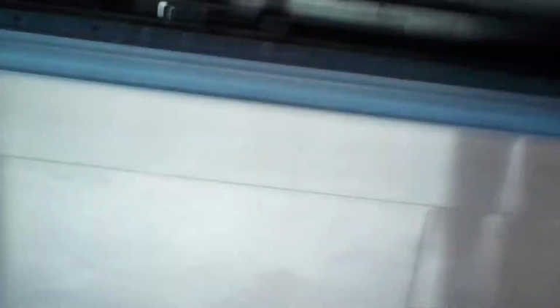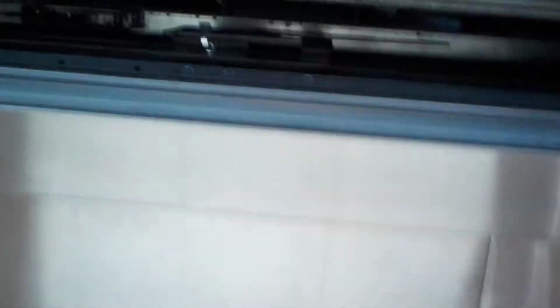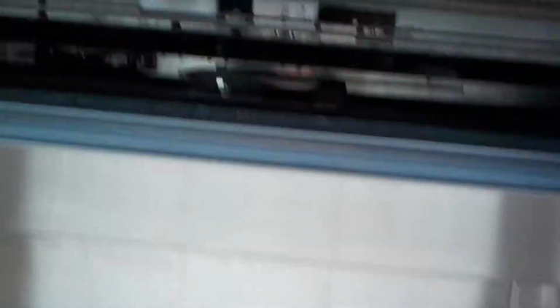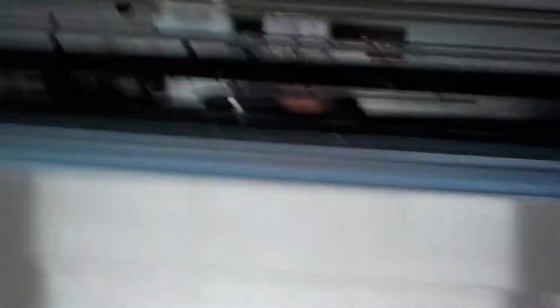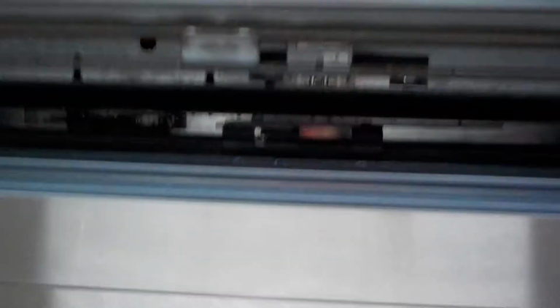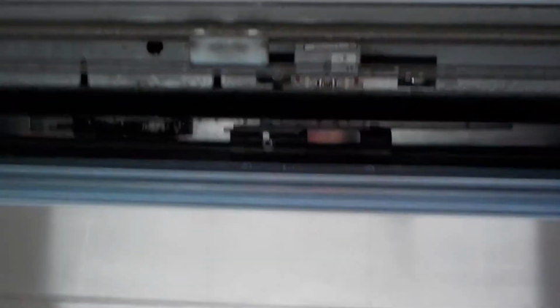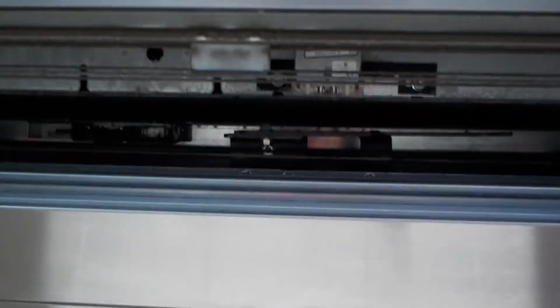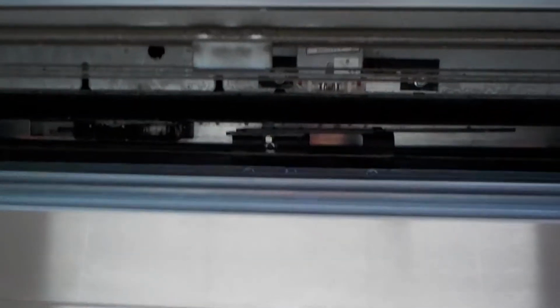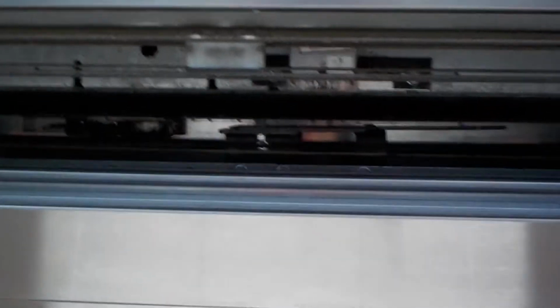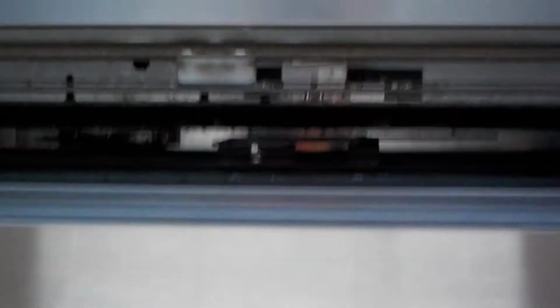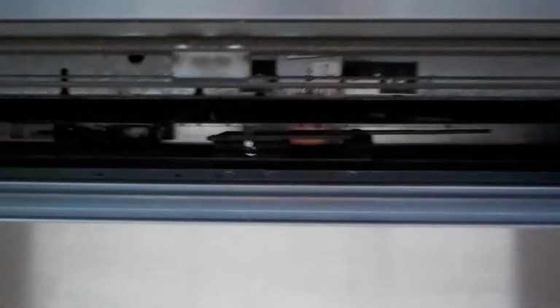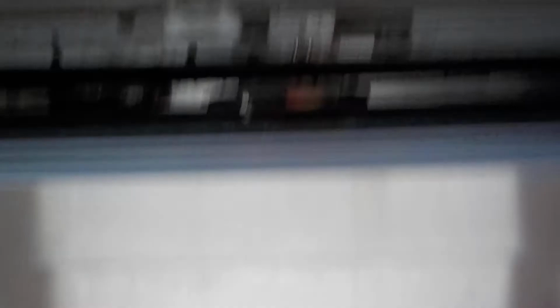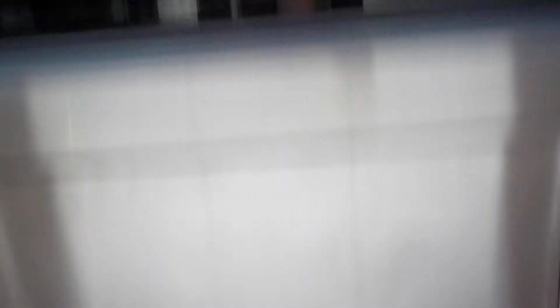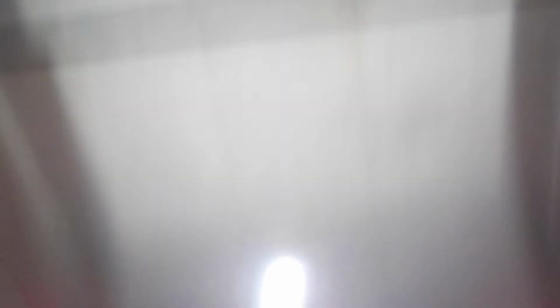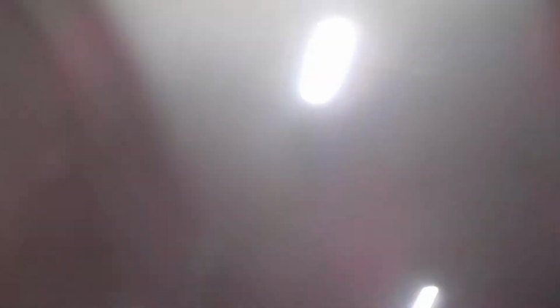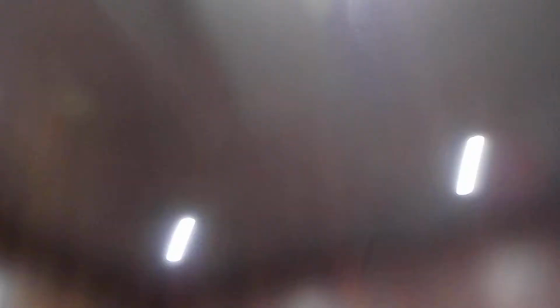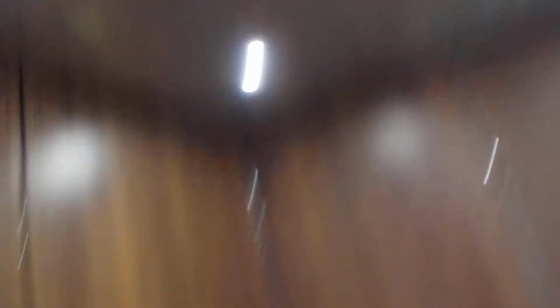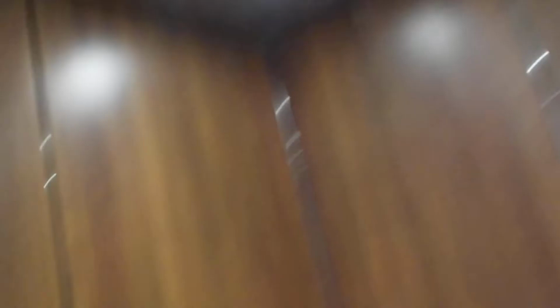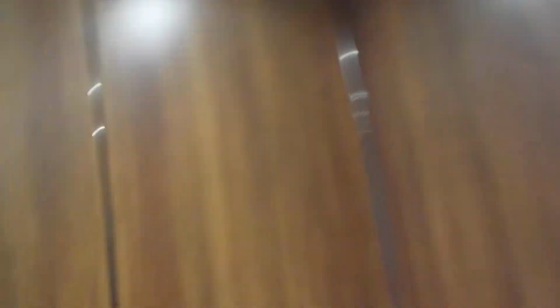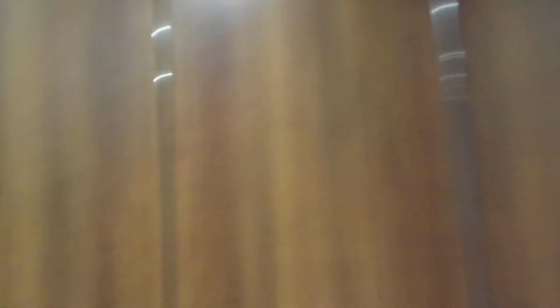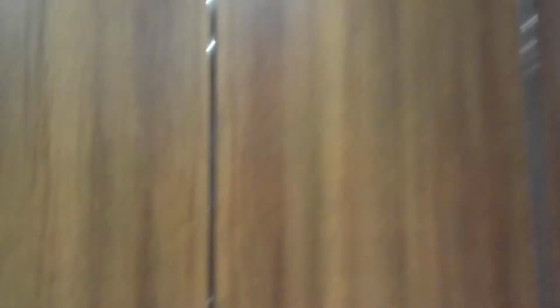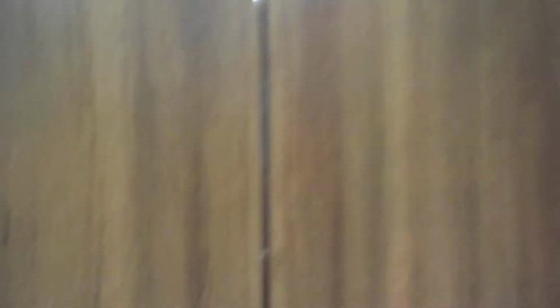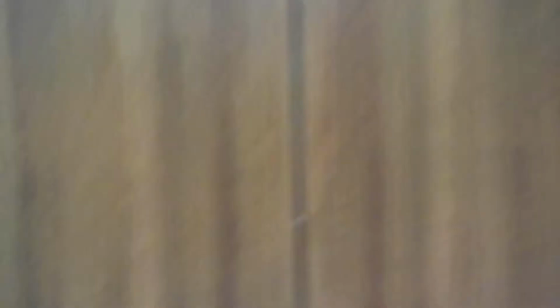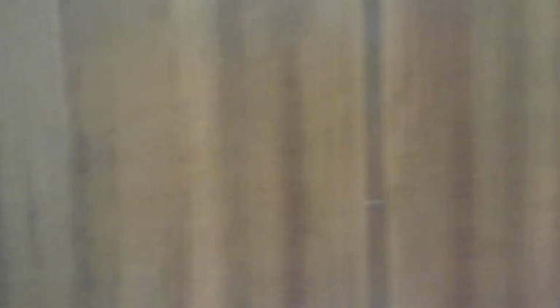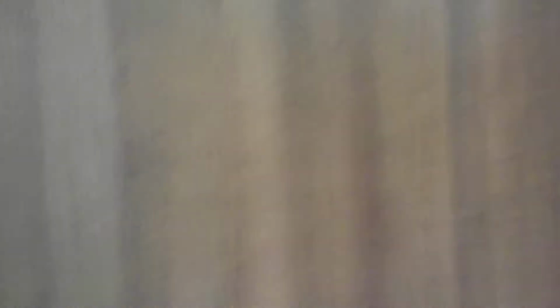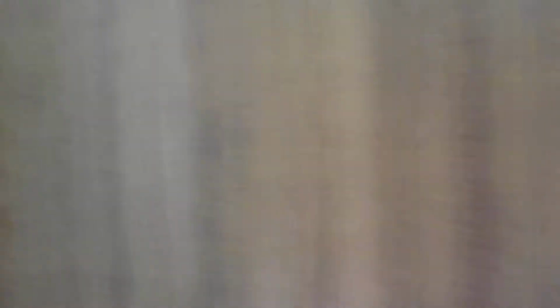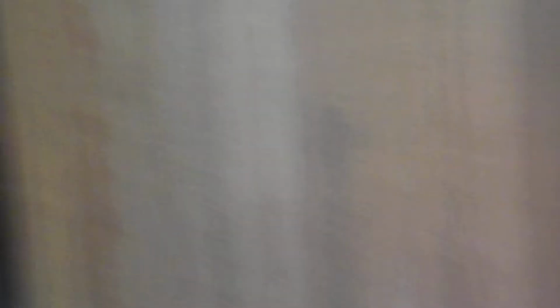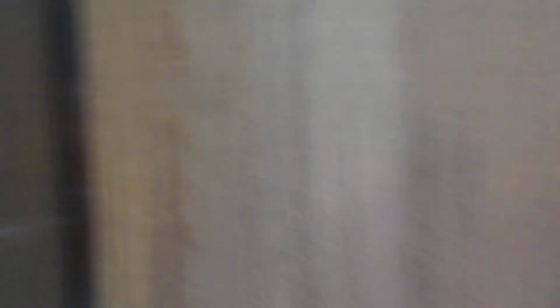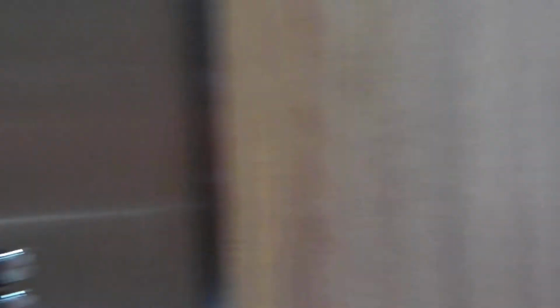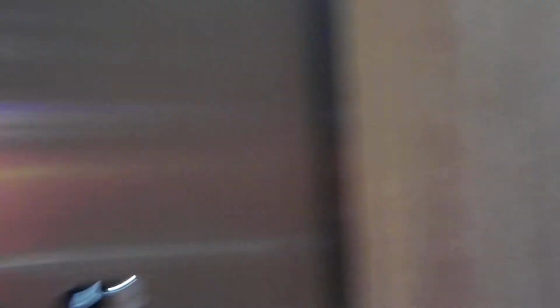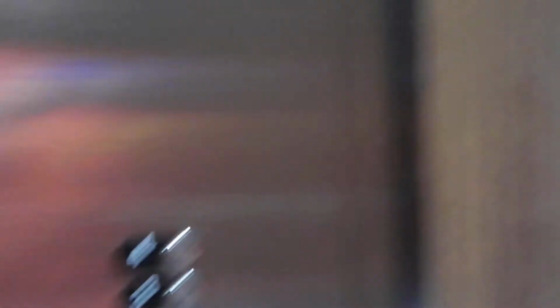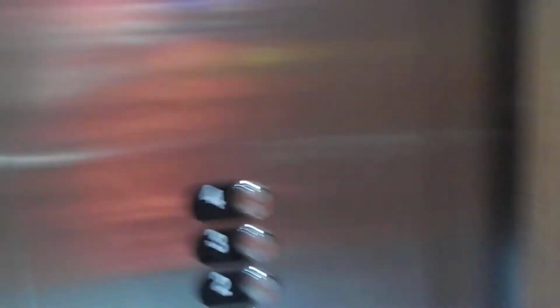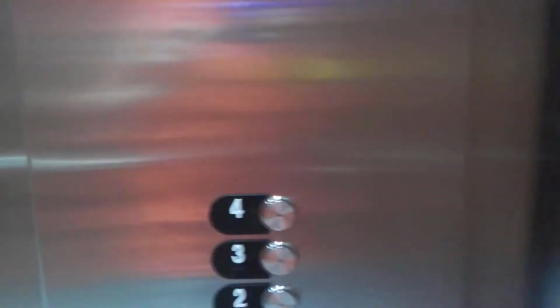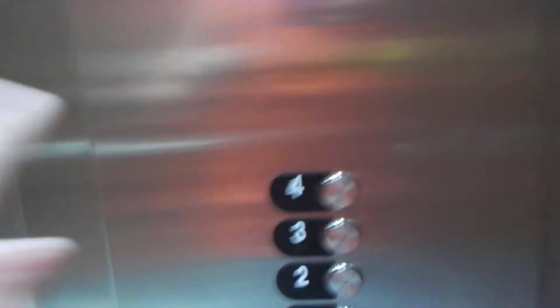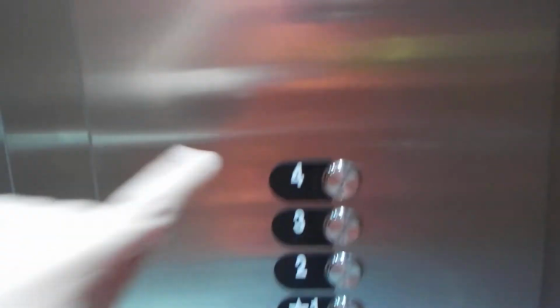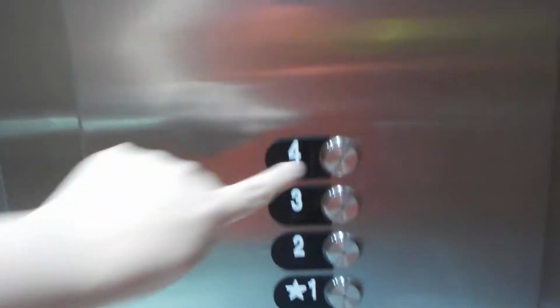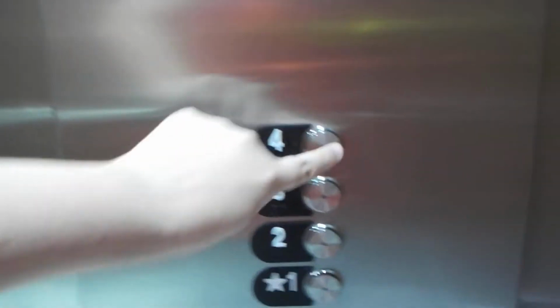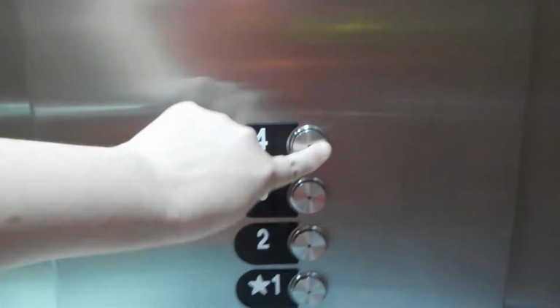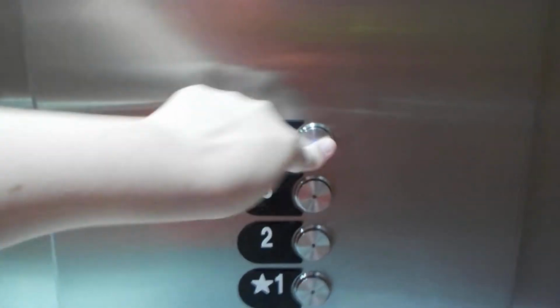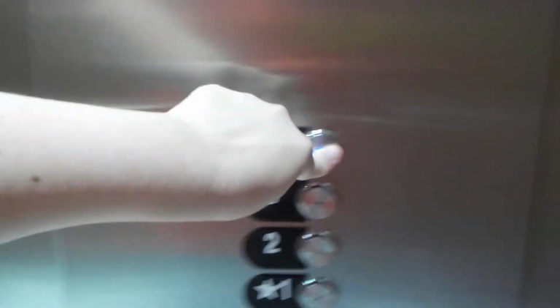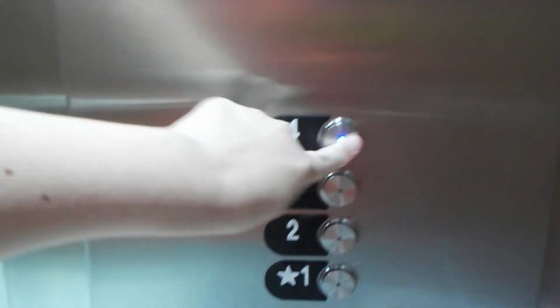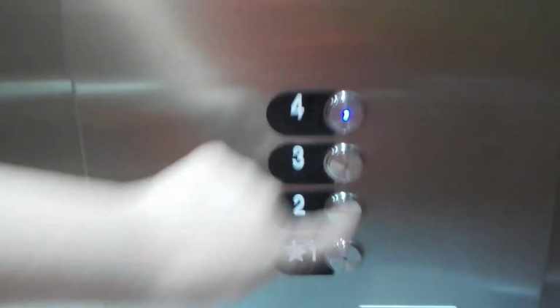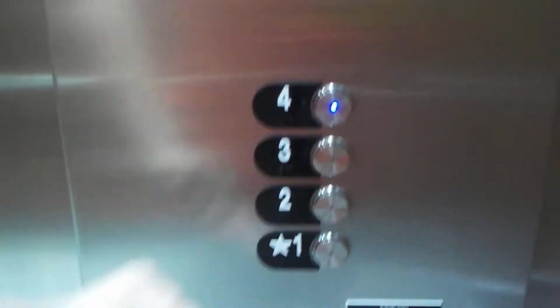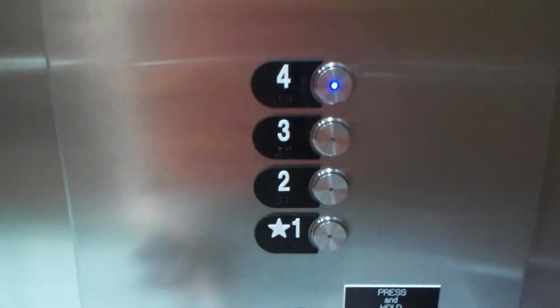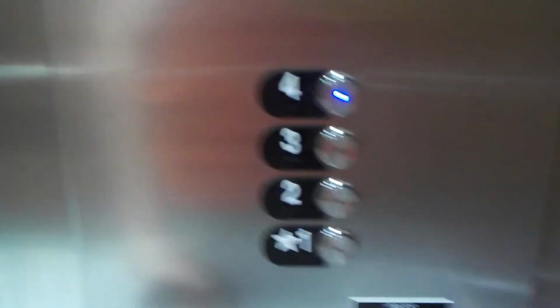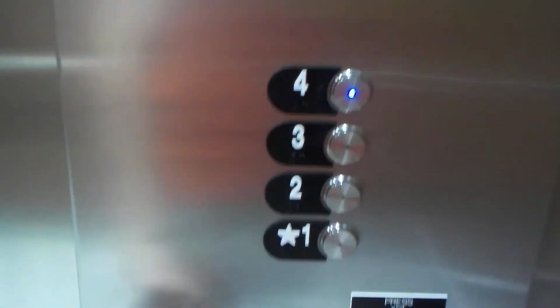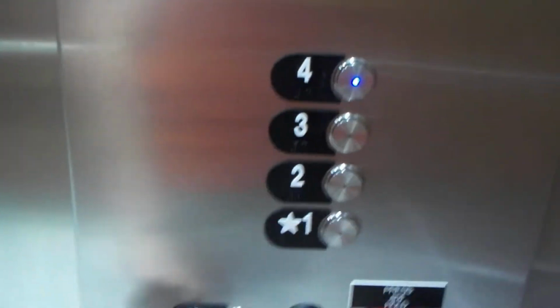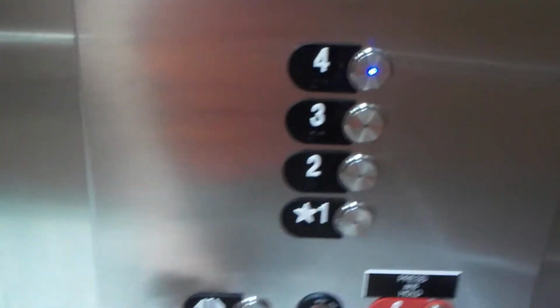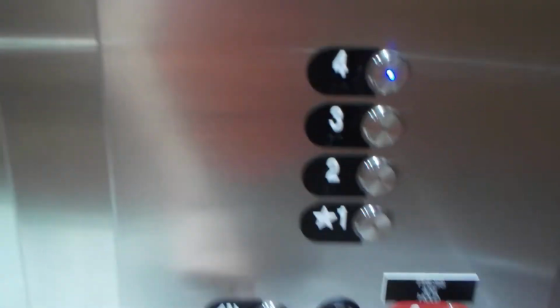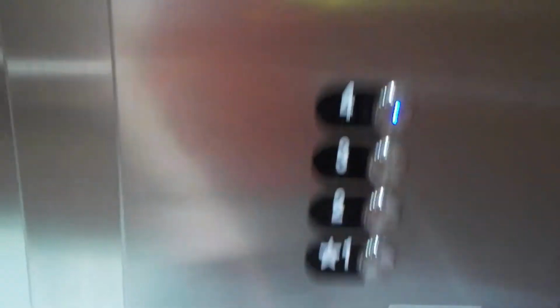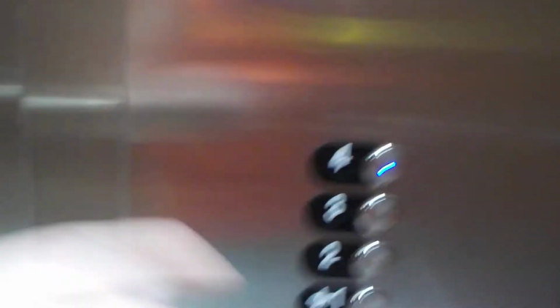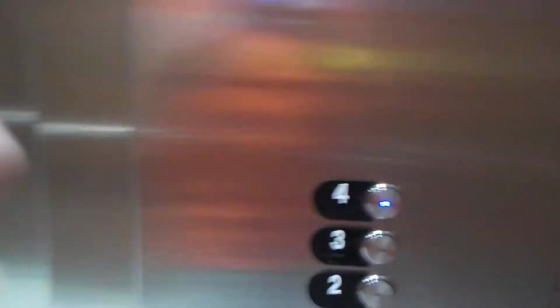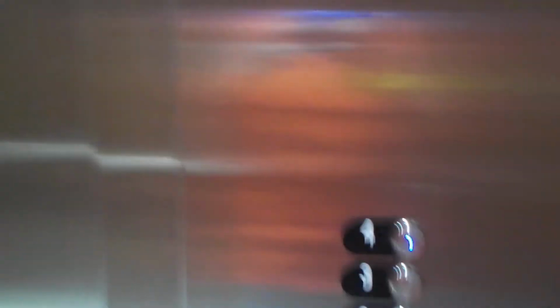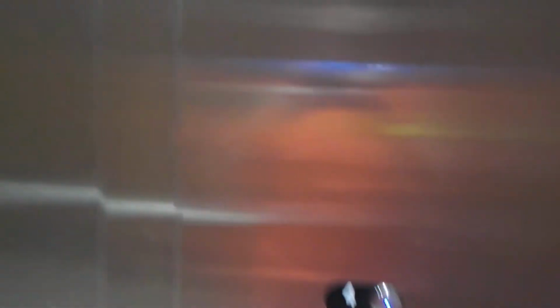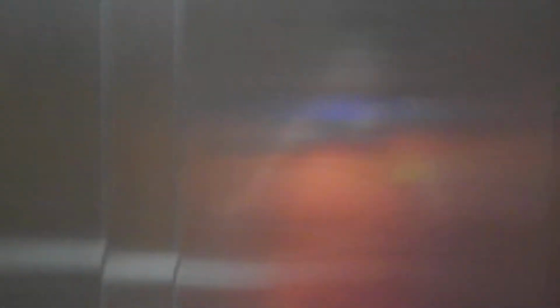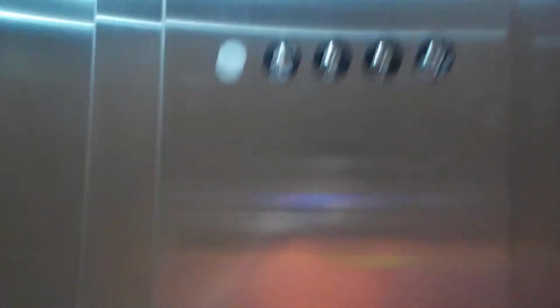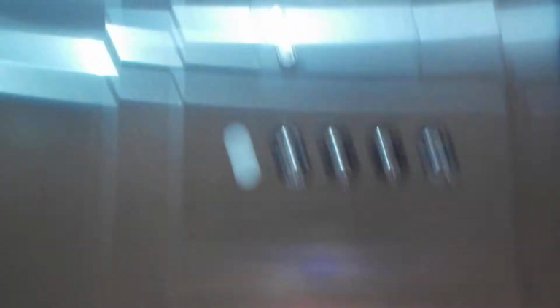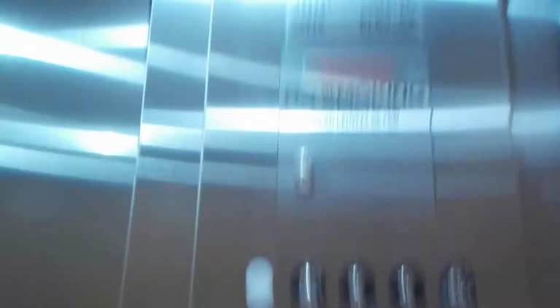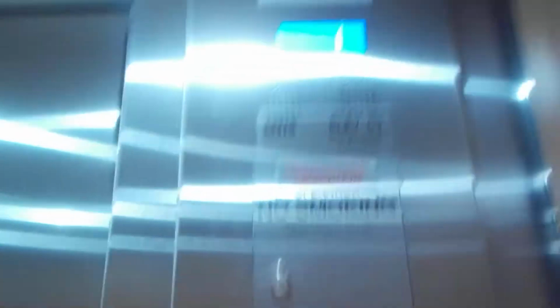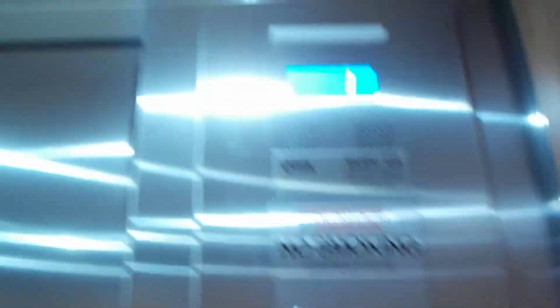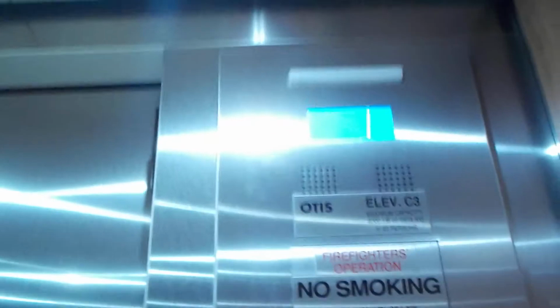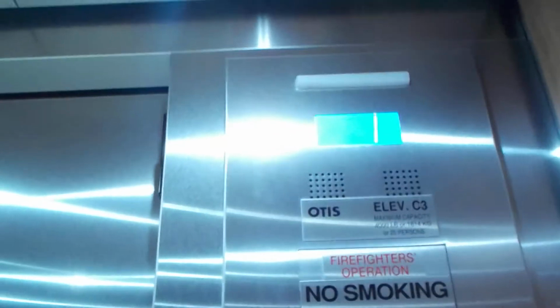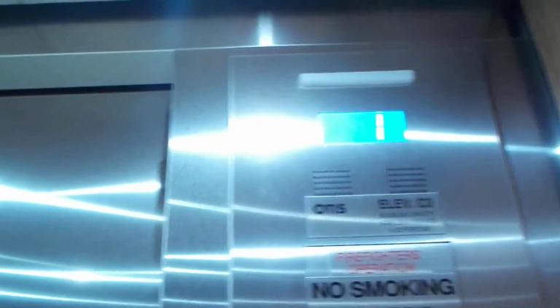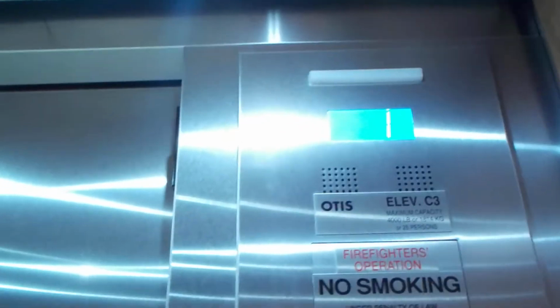I can't get a good view of the shaft. Let's go up to four. Why did I almost say two?